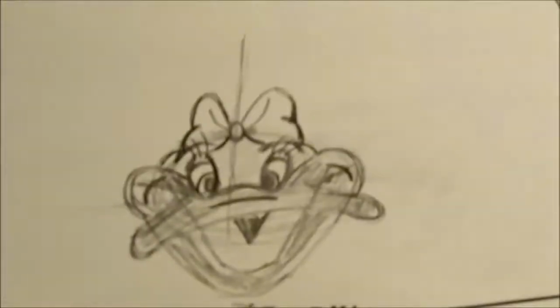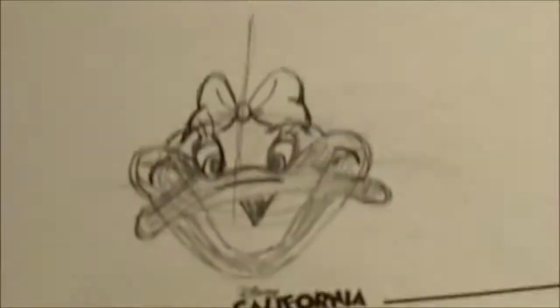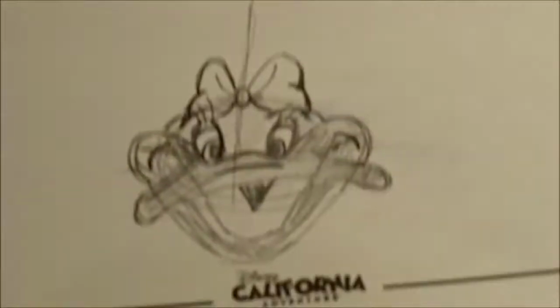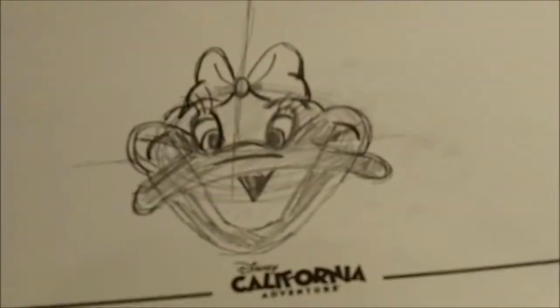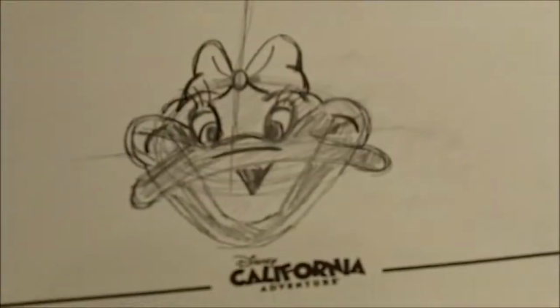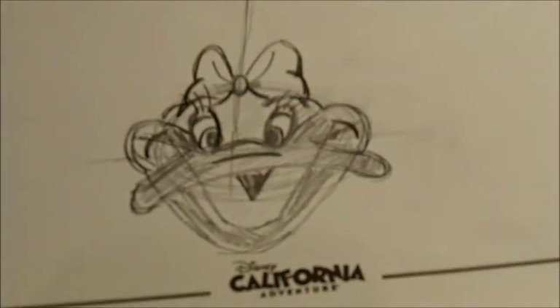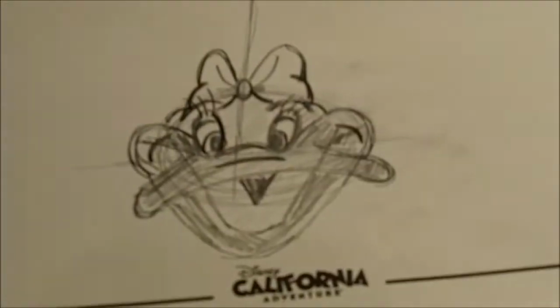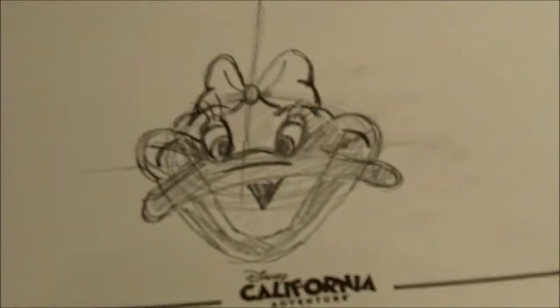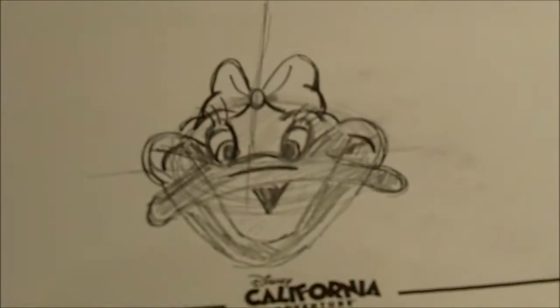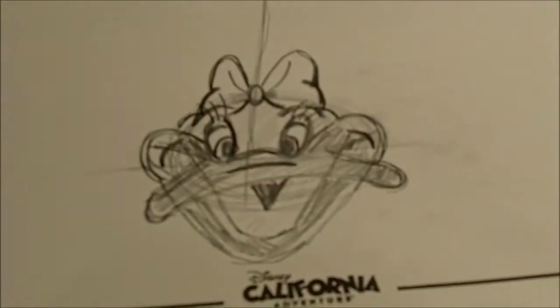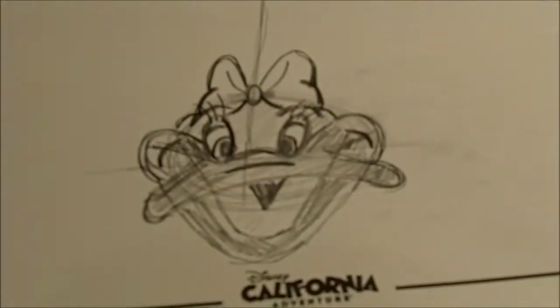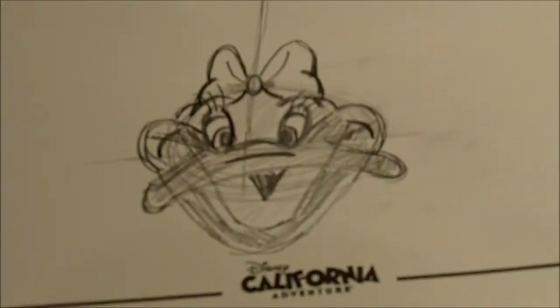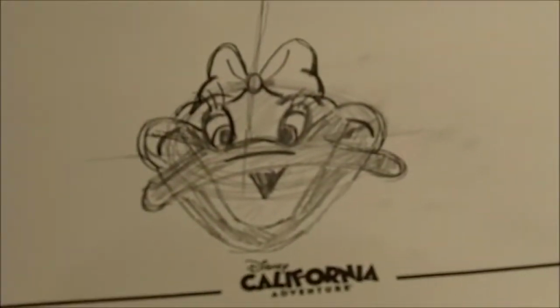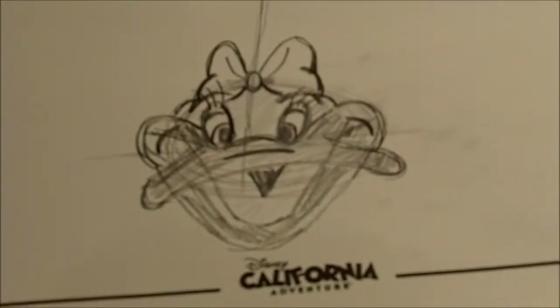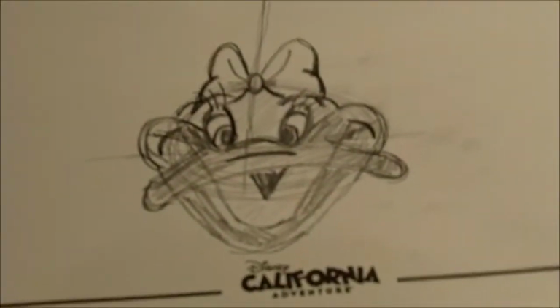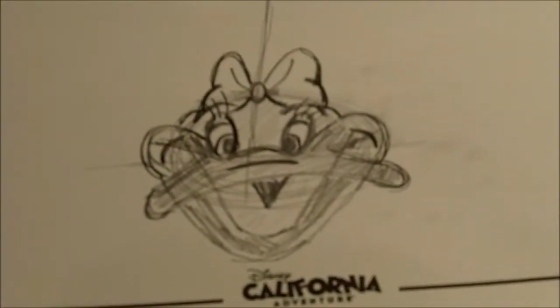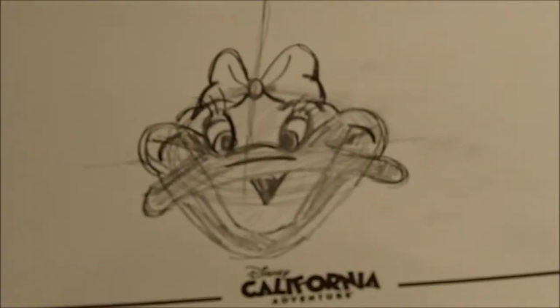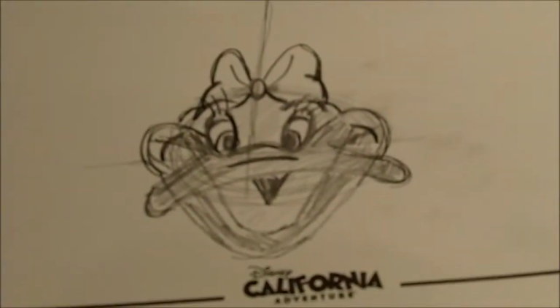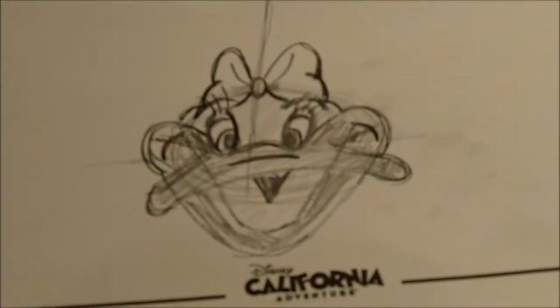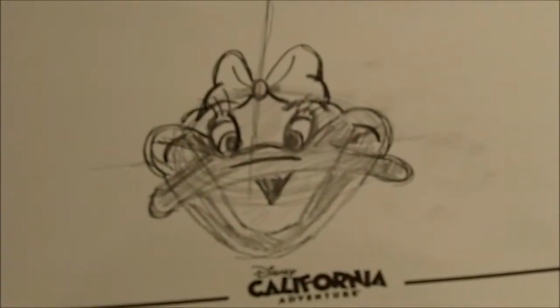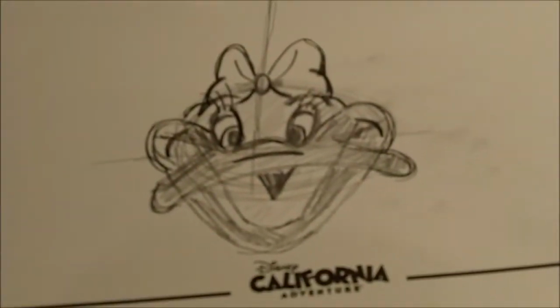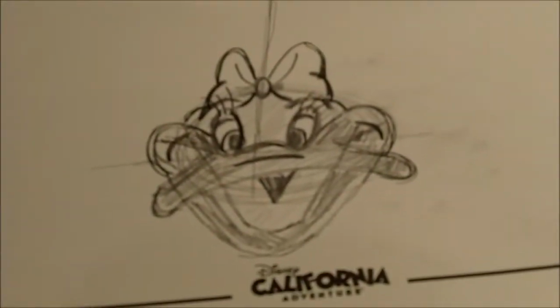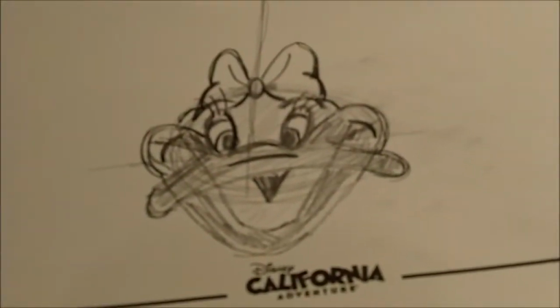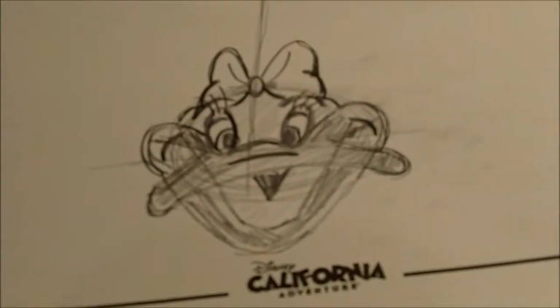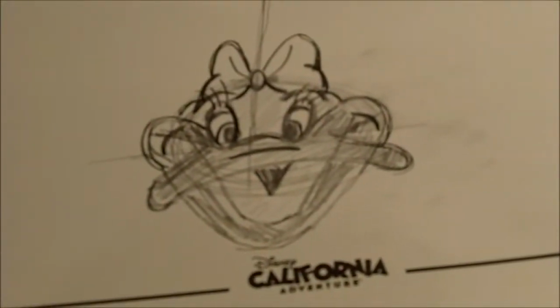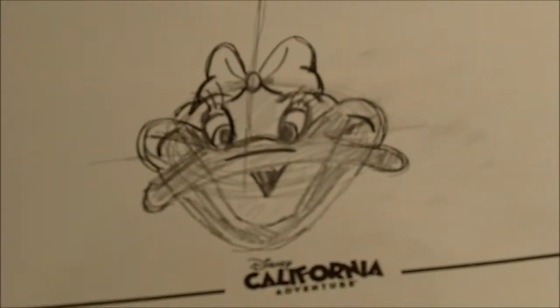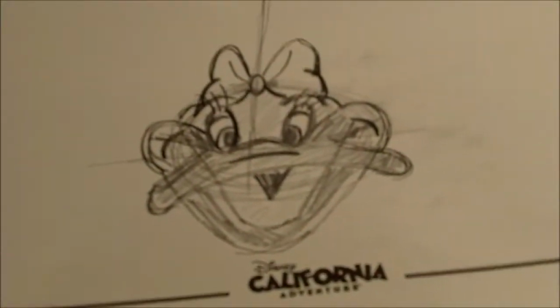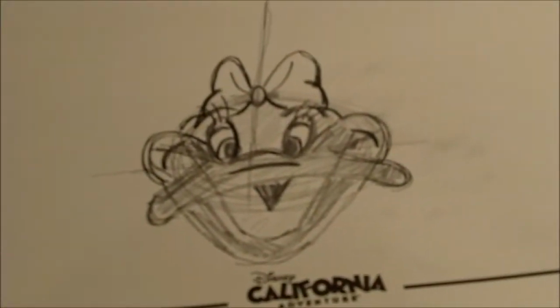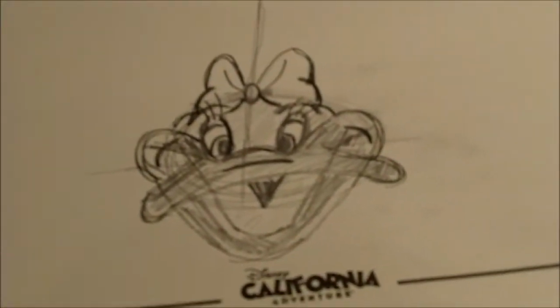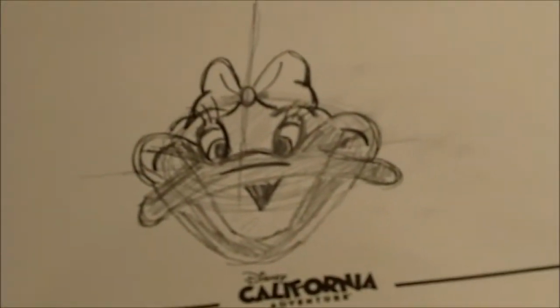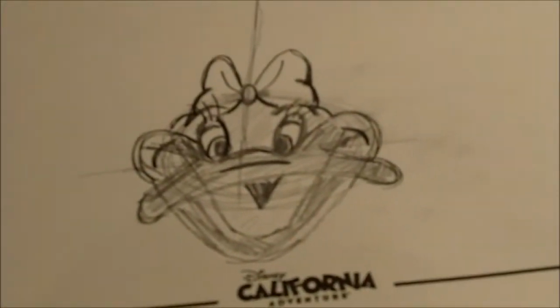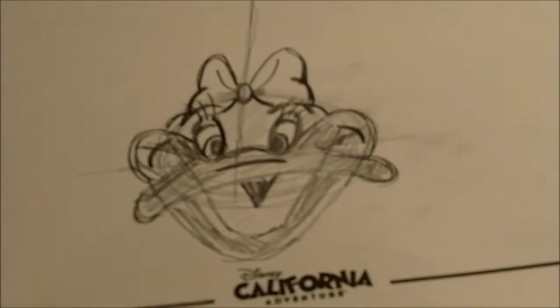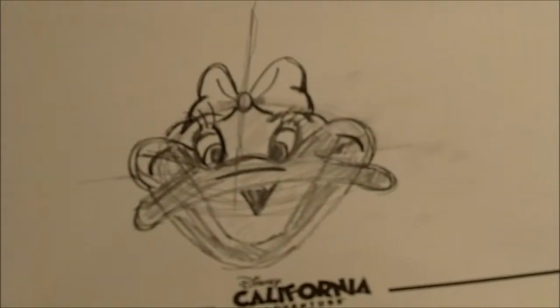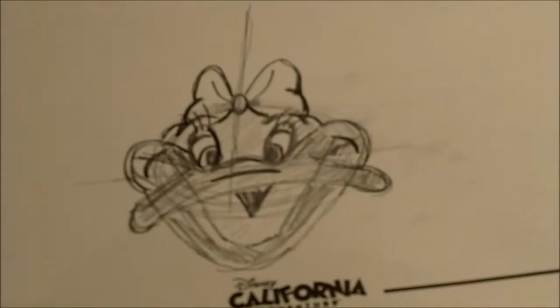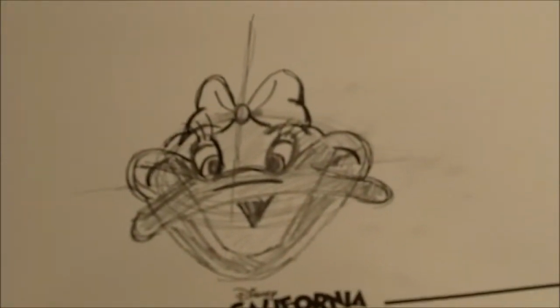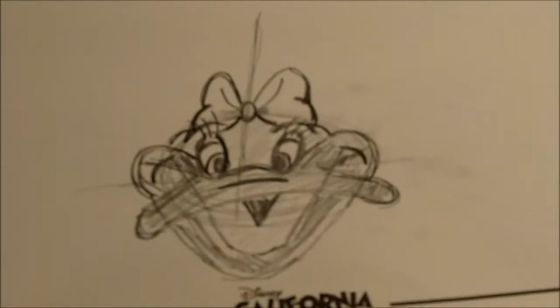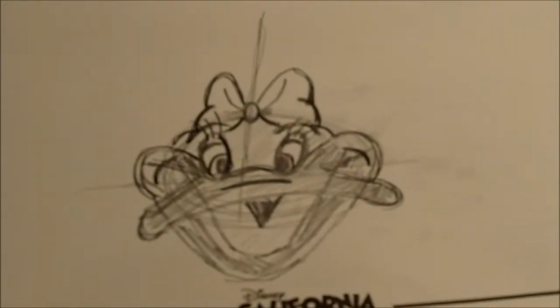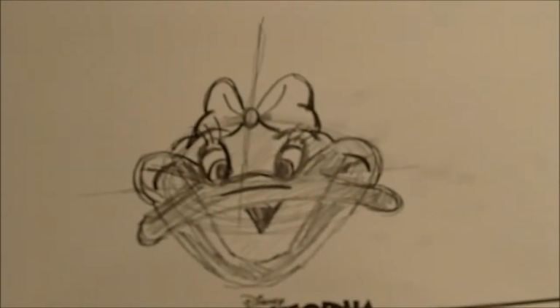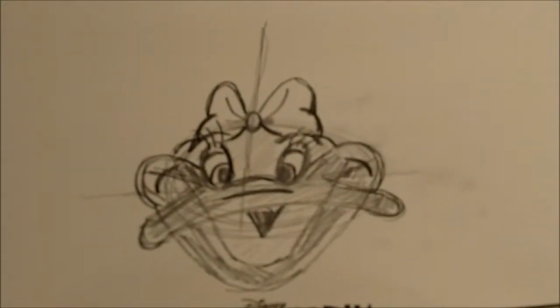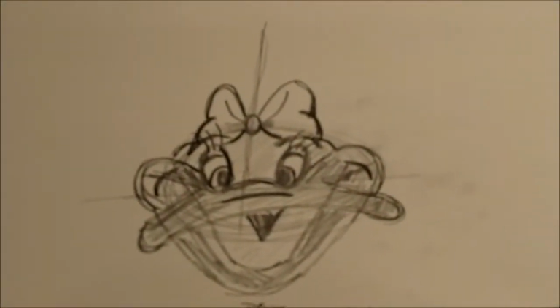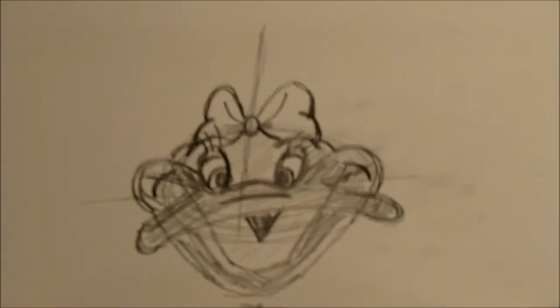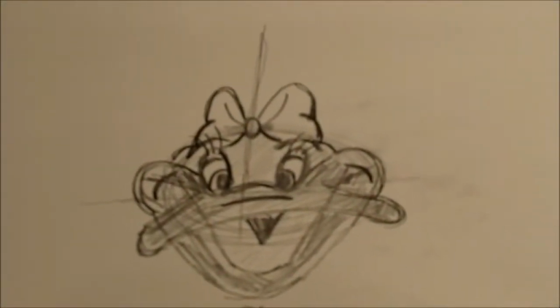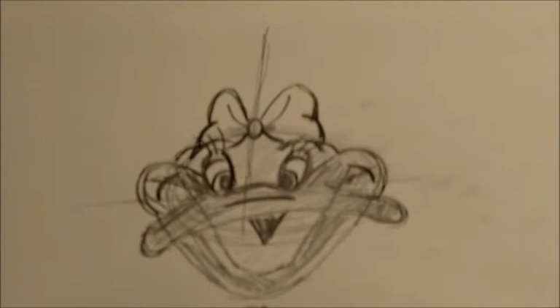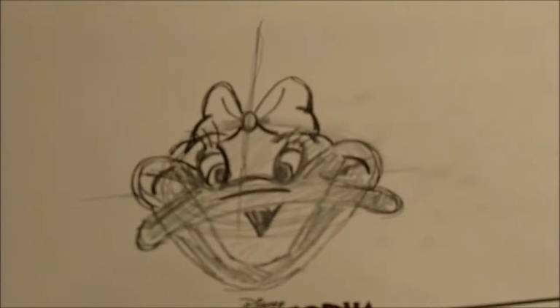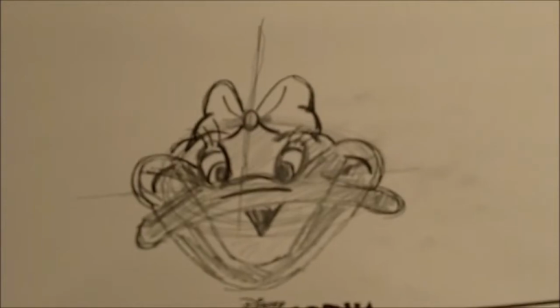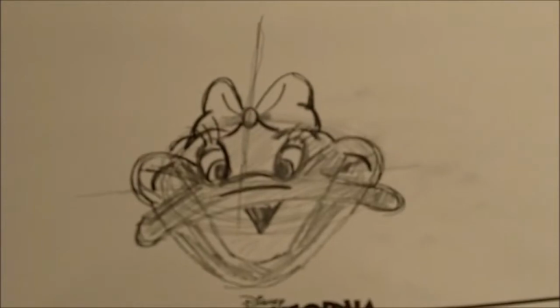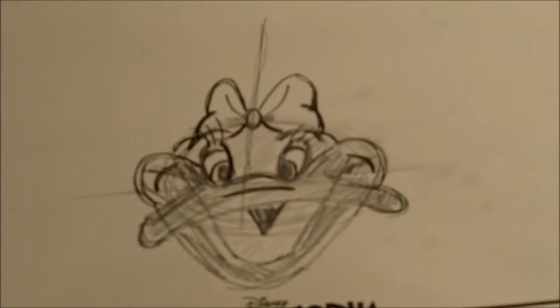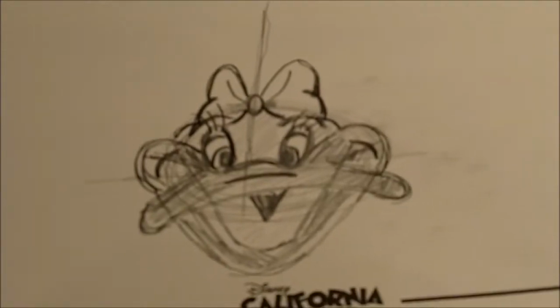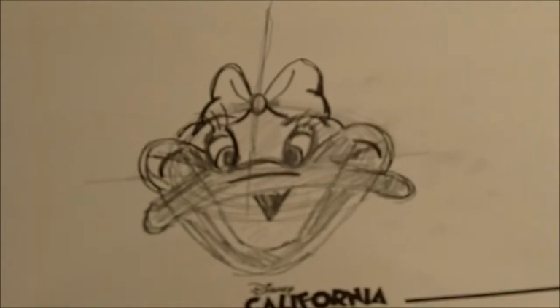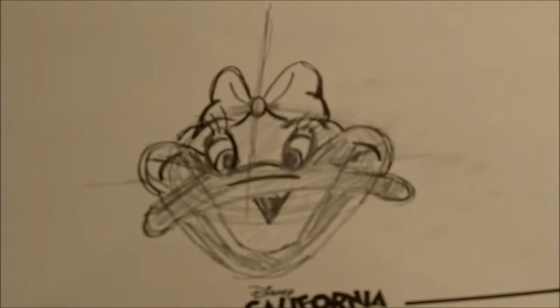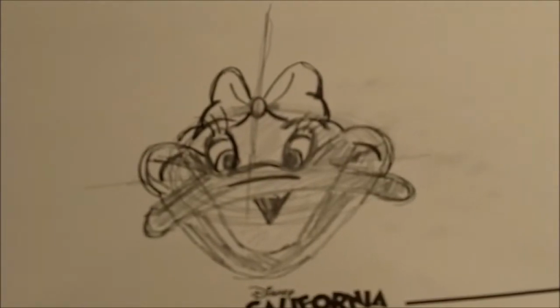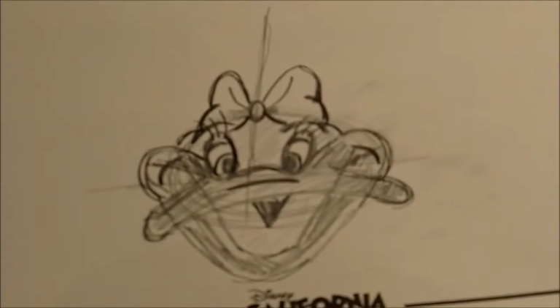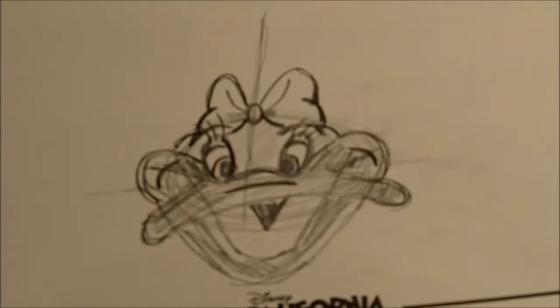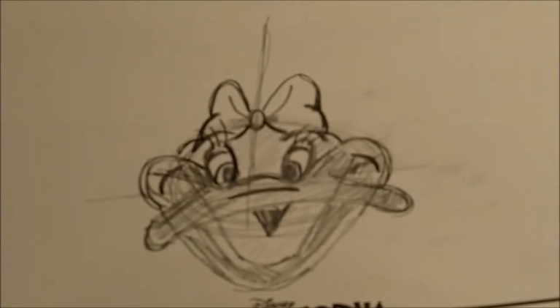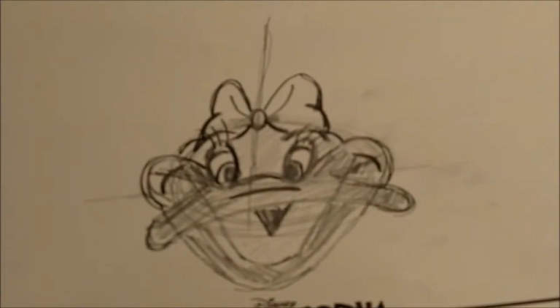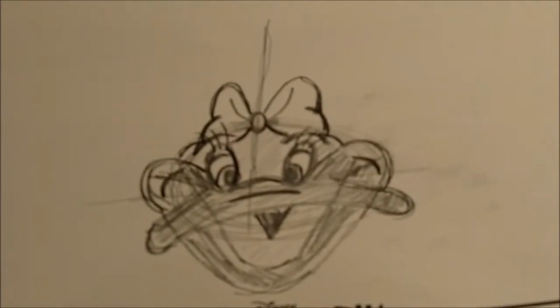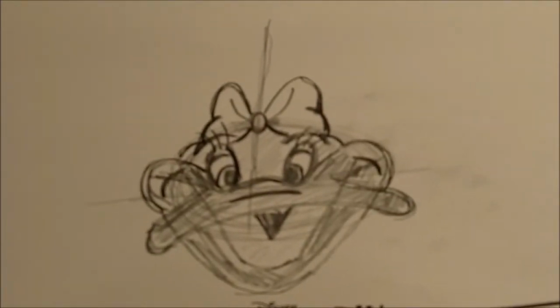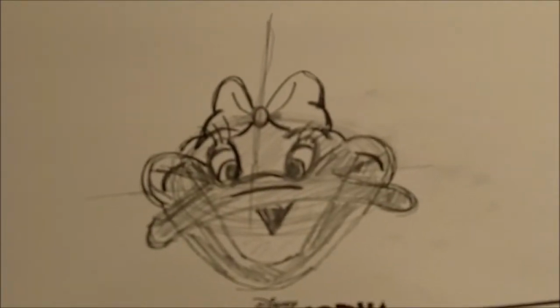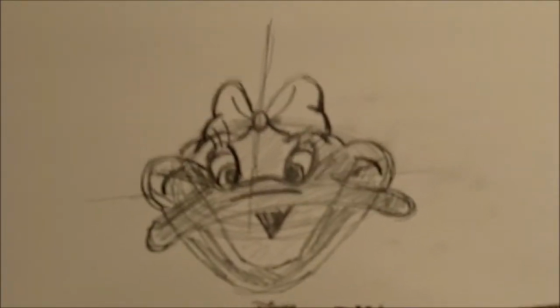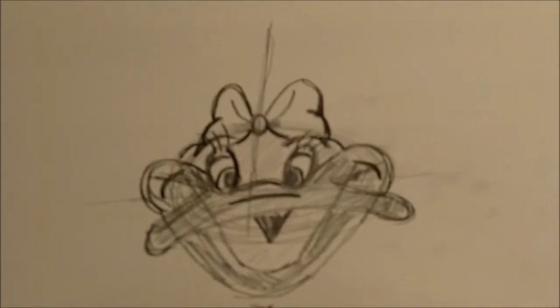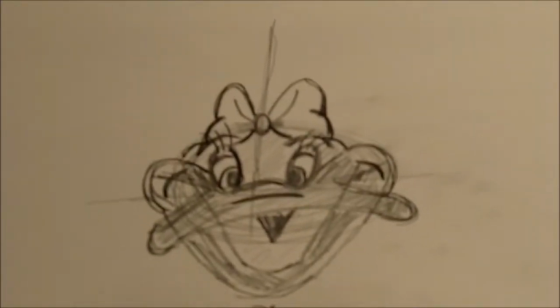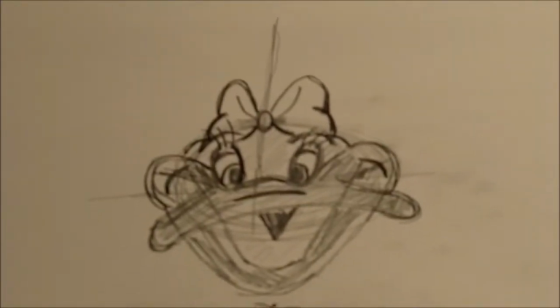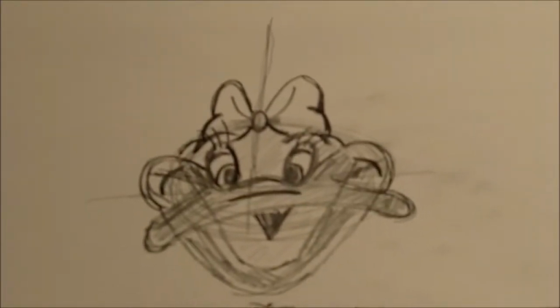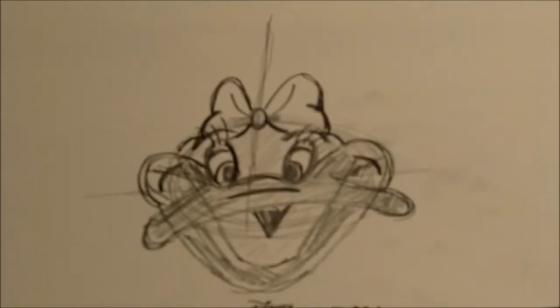Mine's an alien duck. Super cute! I agree. Mine's like Daisy Duck got hit by too much radiation.